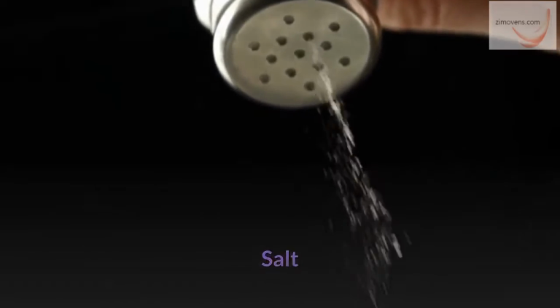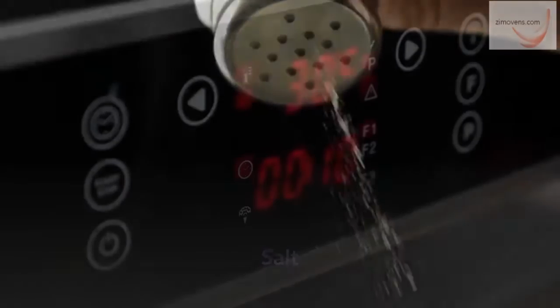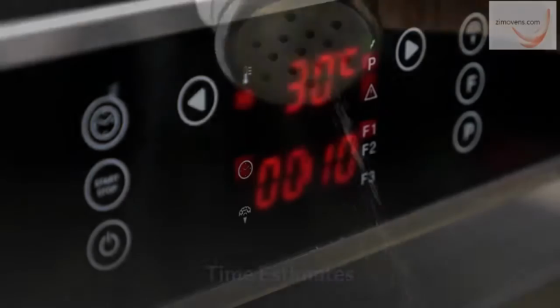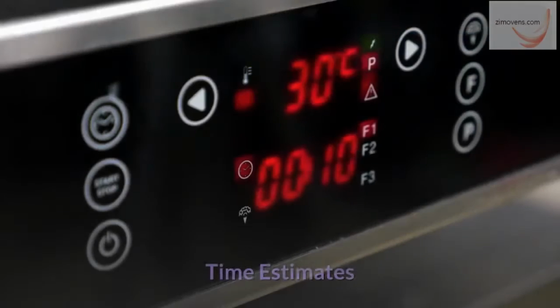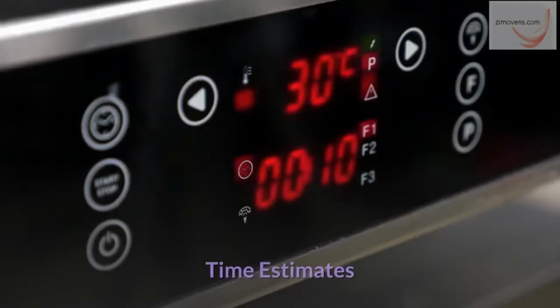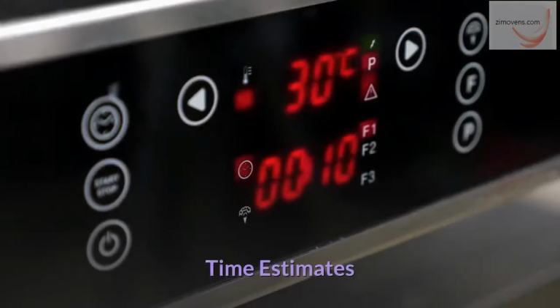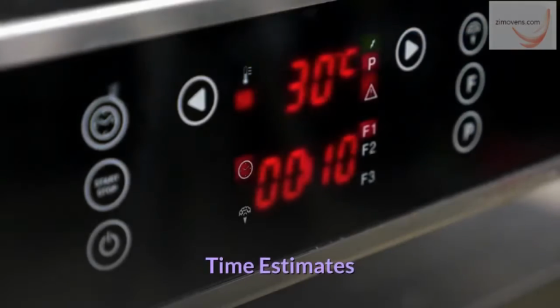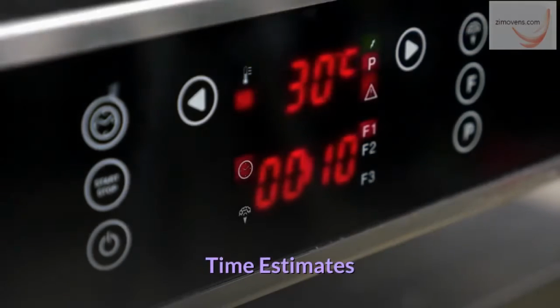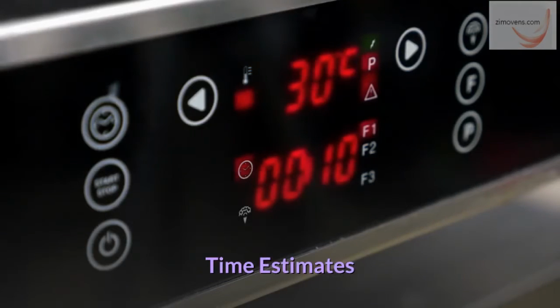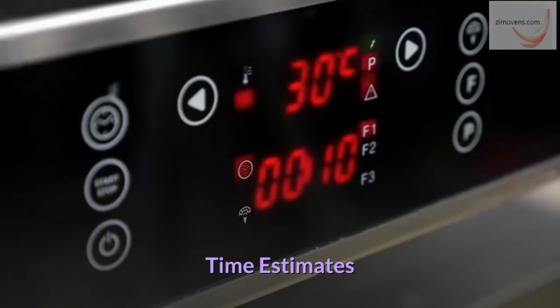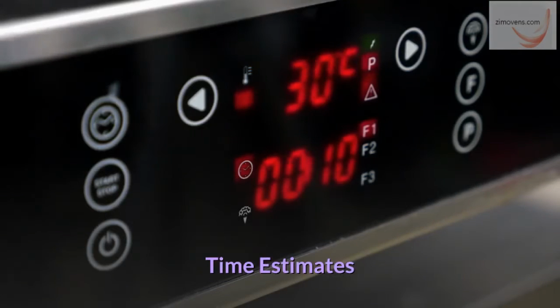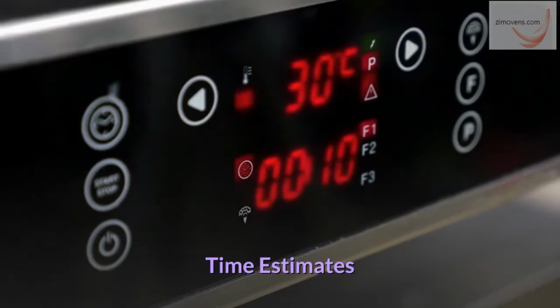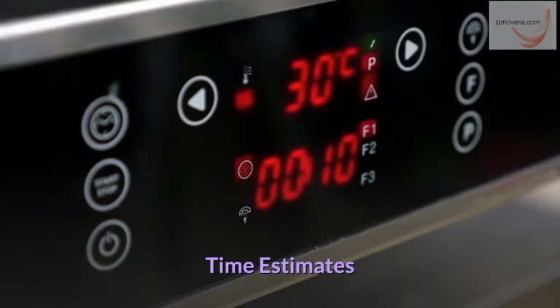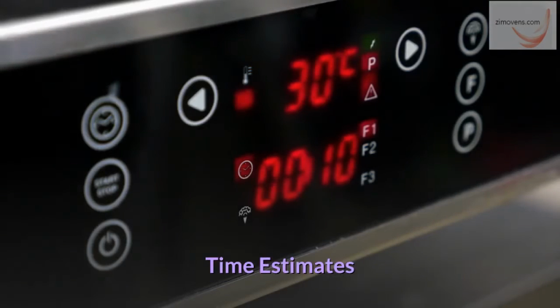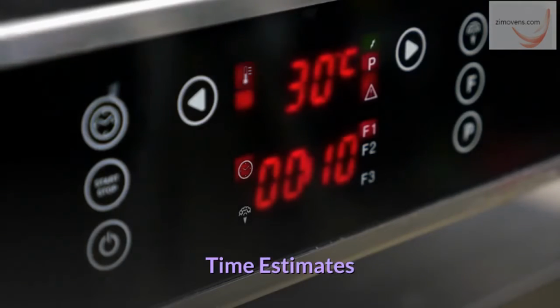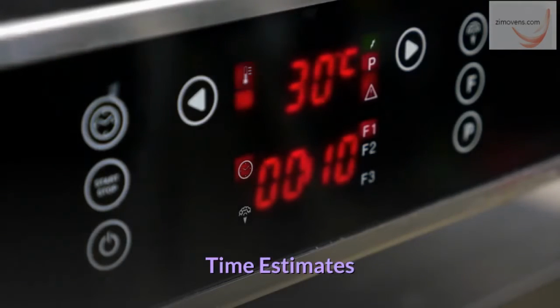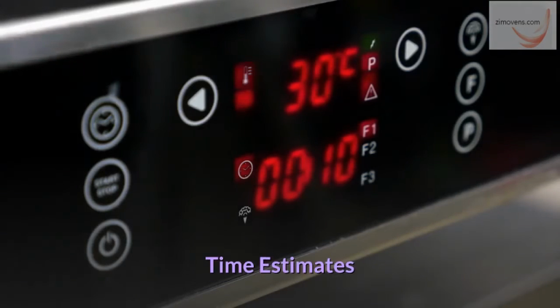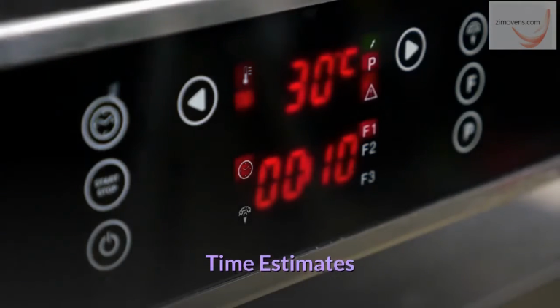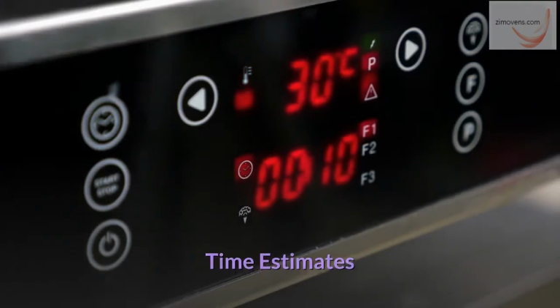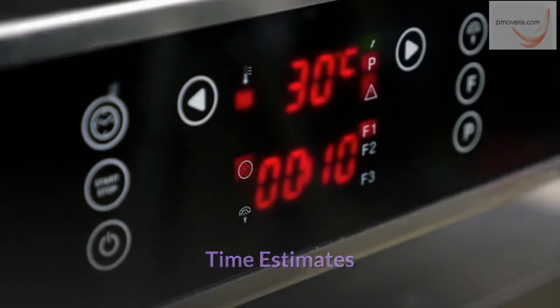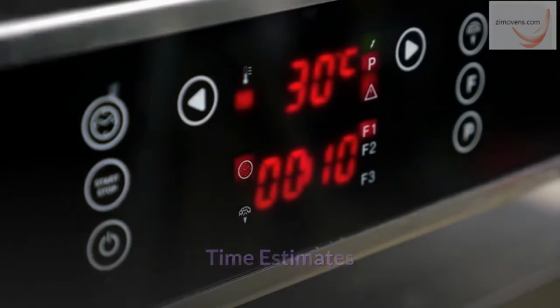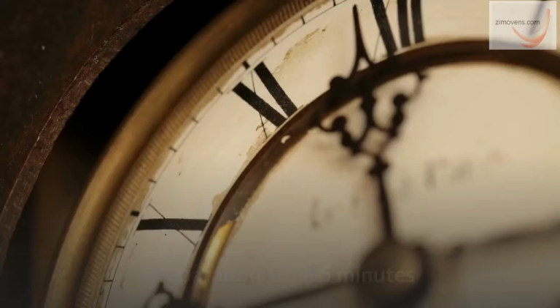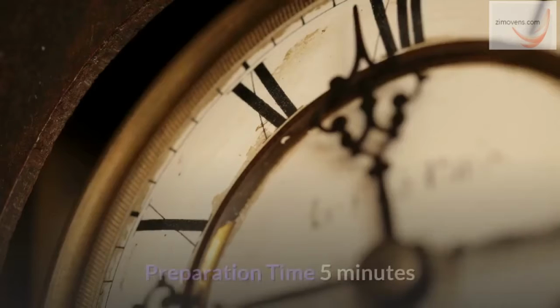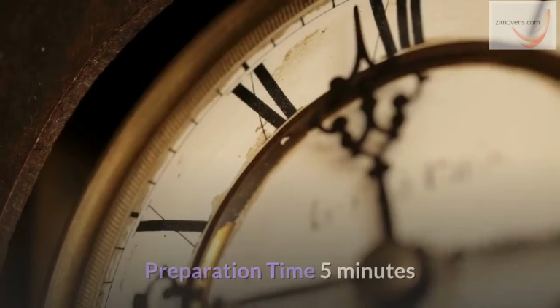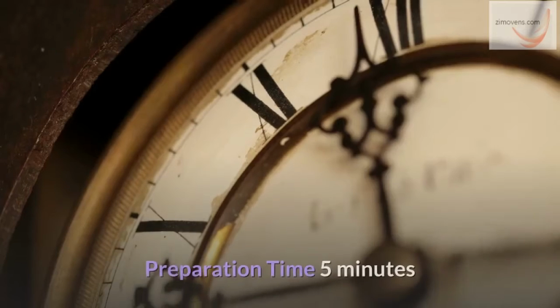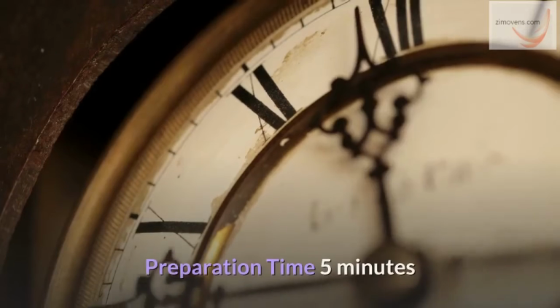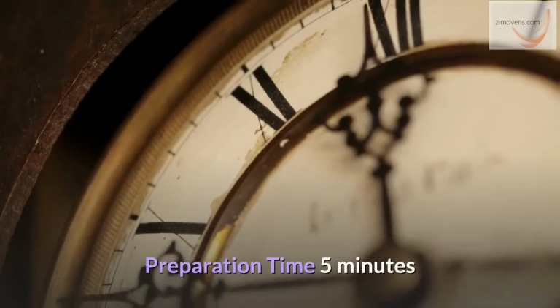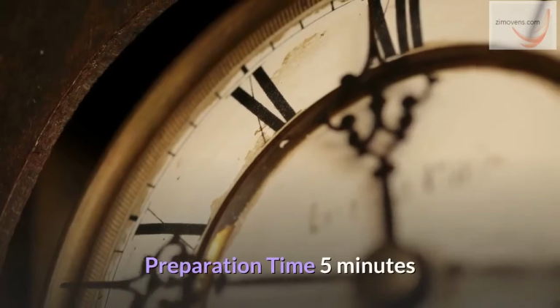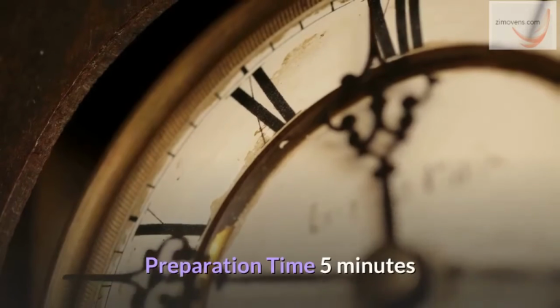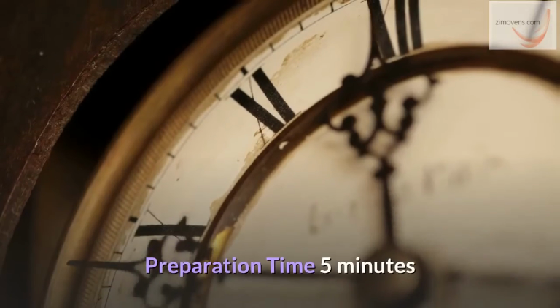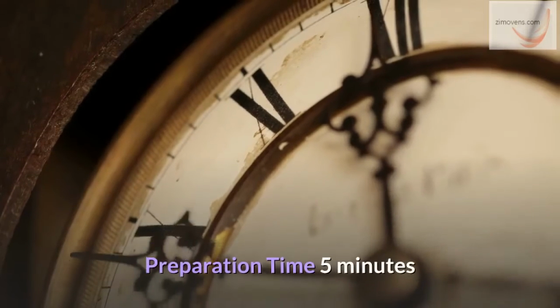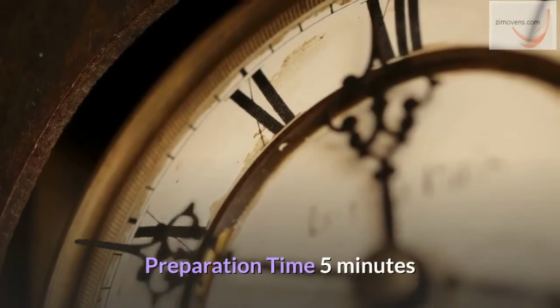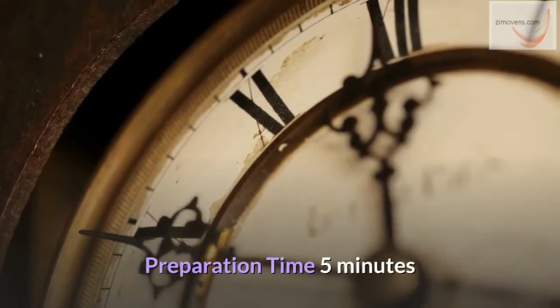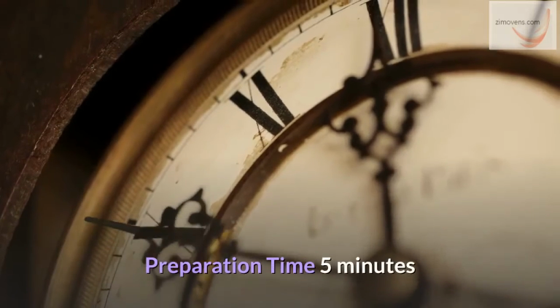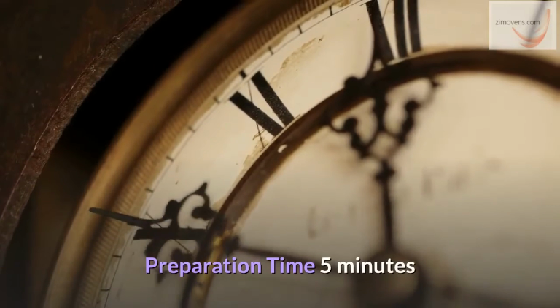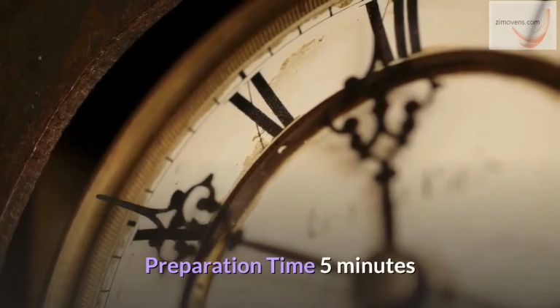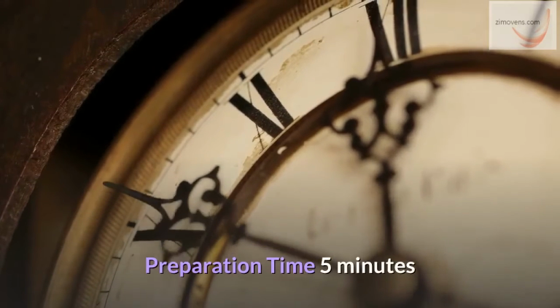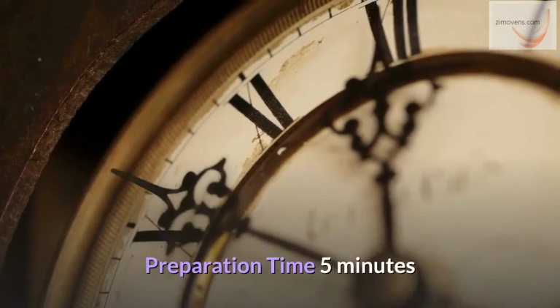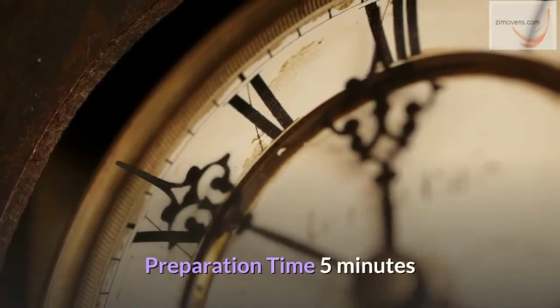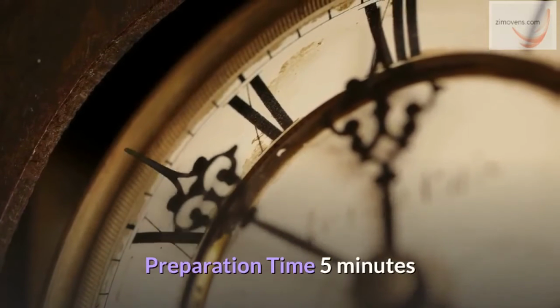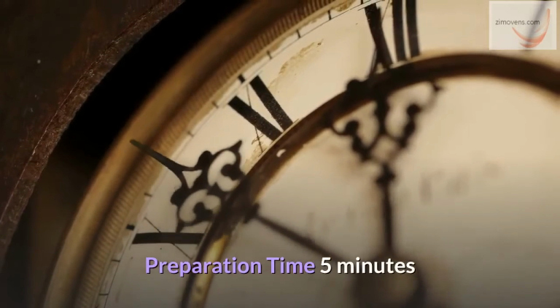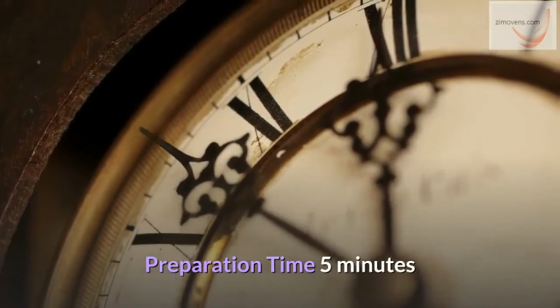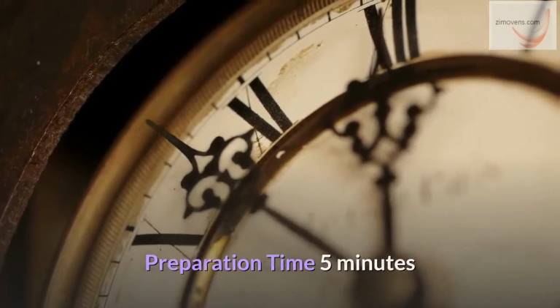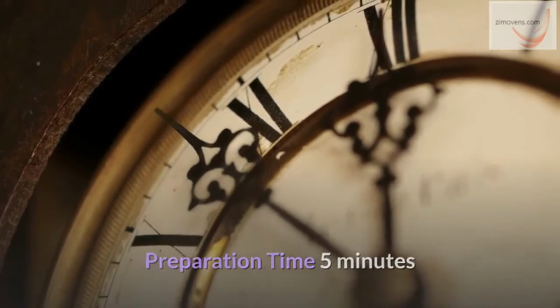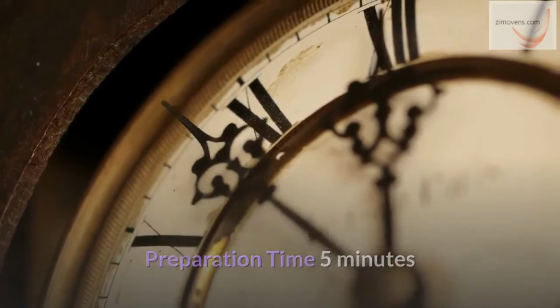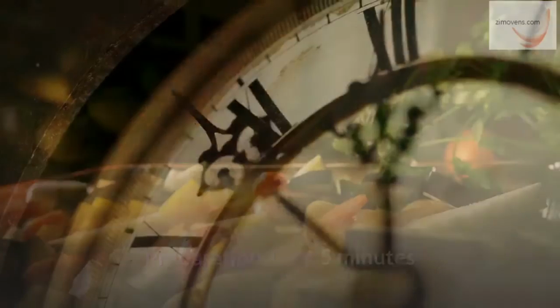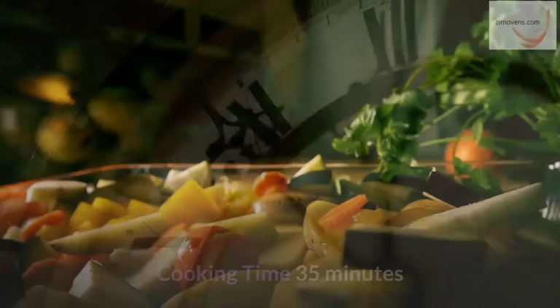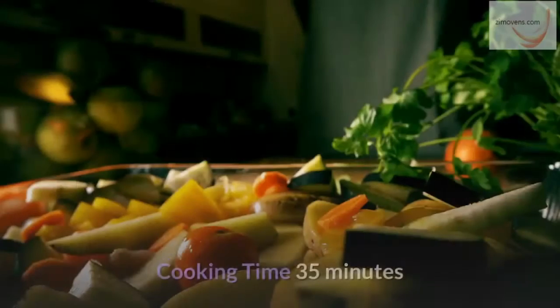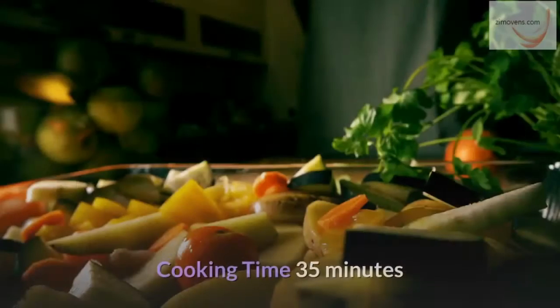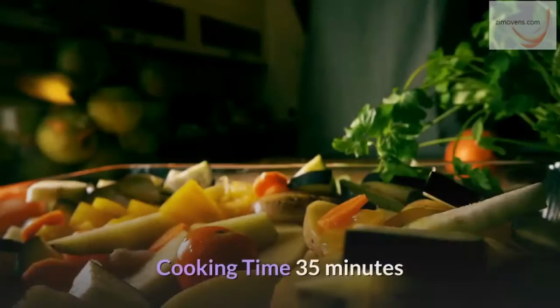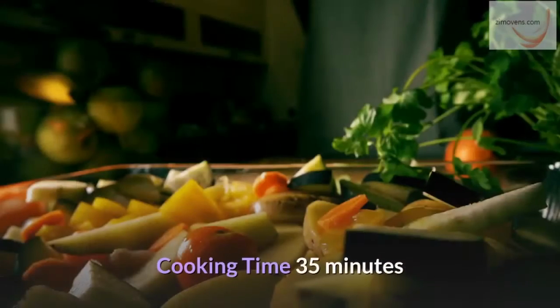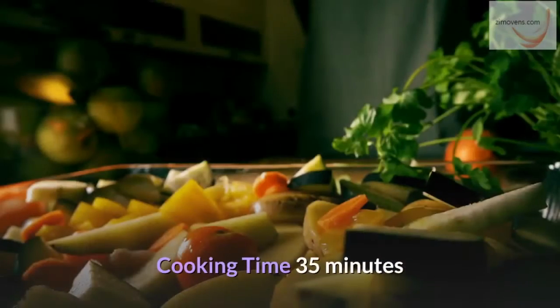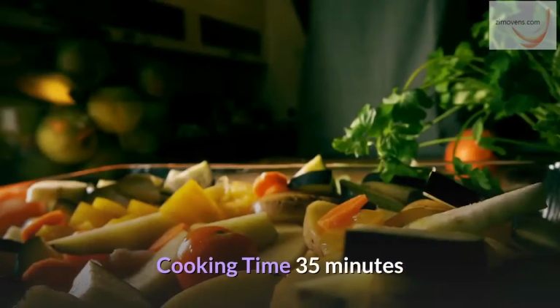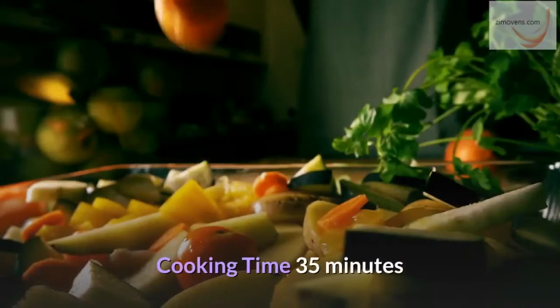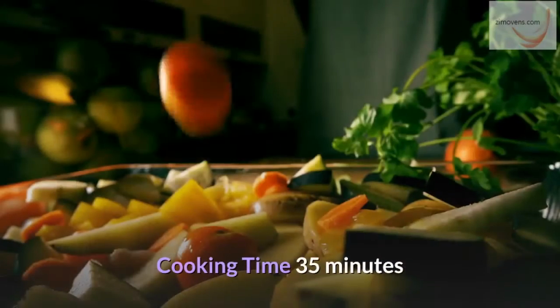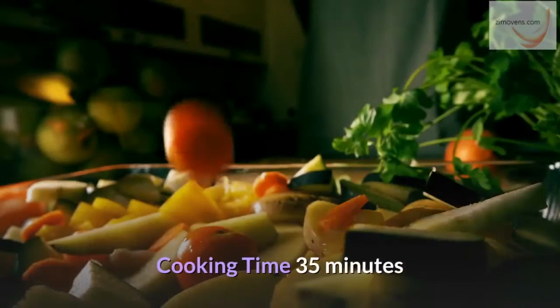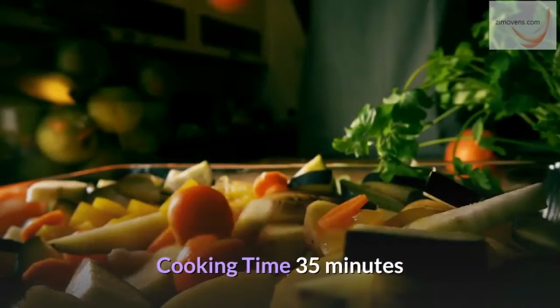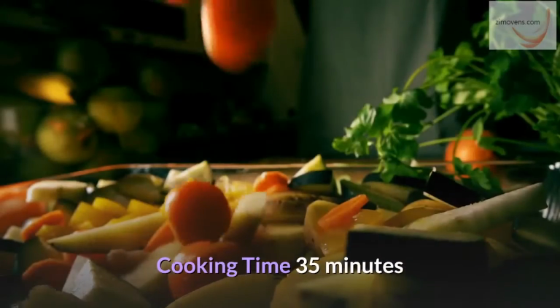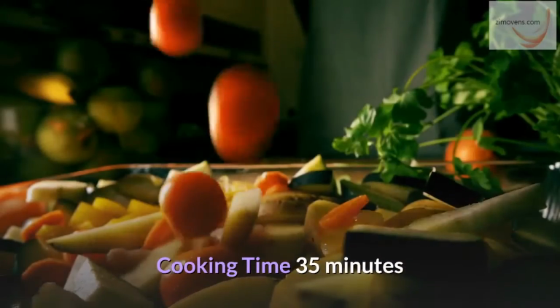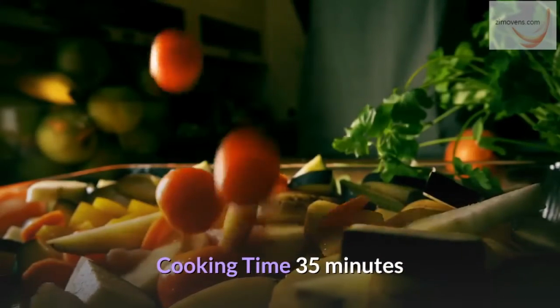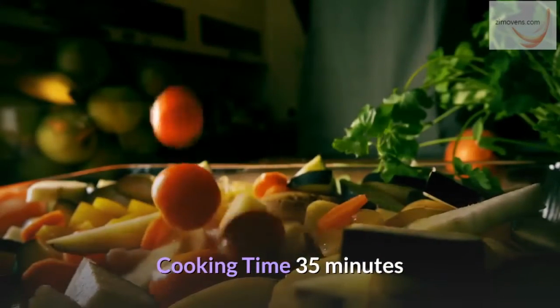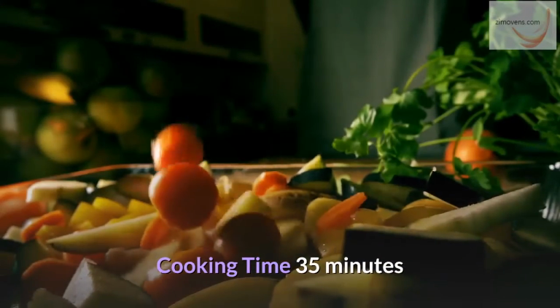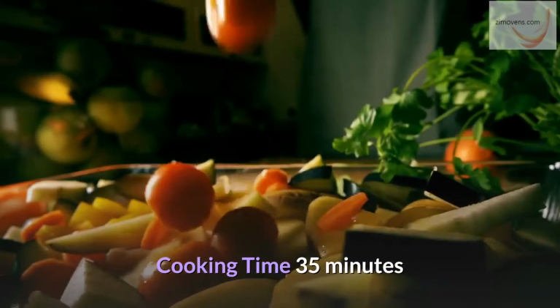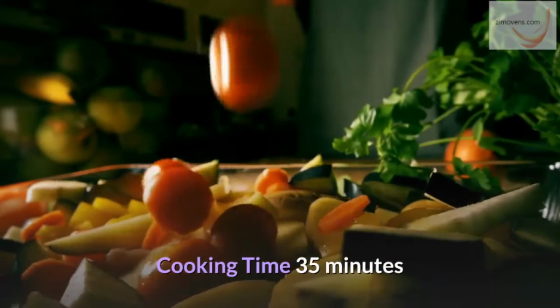Time estimates: preparation time 5 minutes, cooking time 35 minutes.